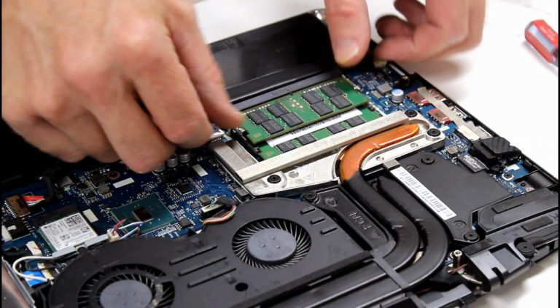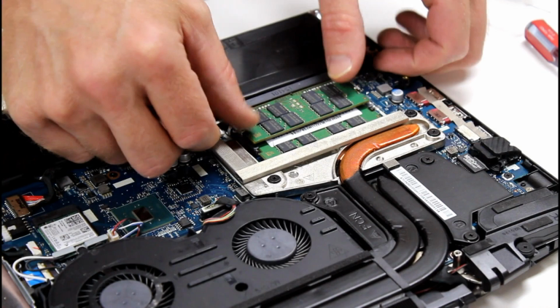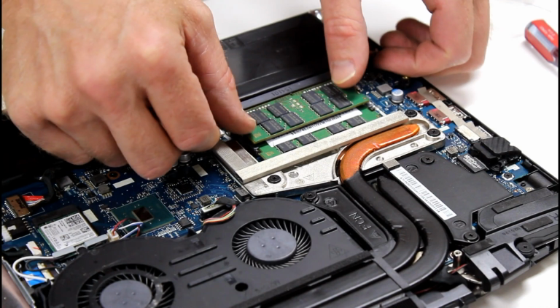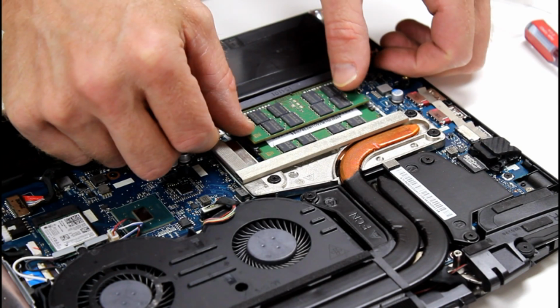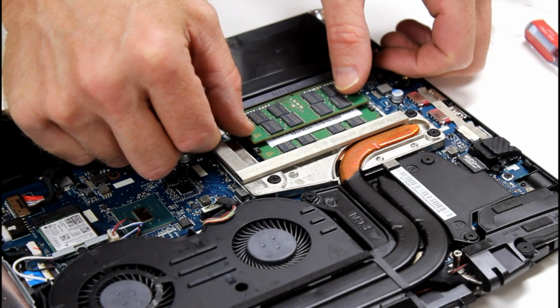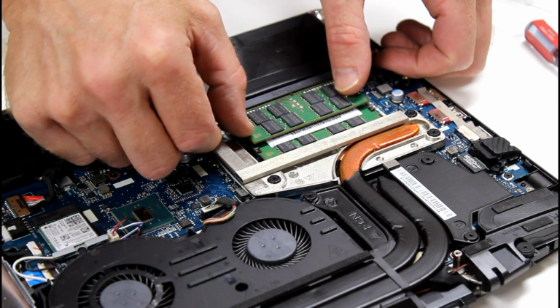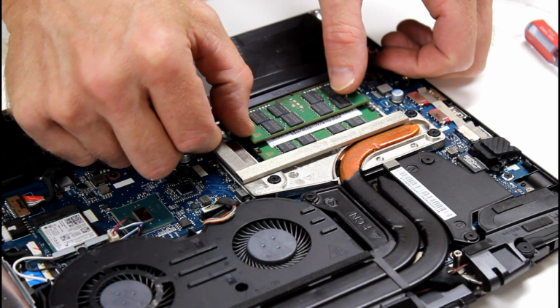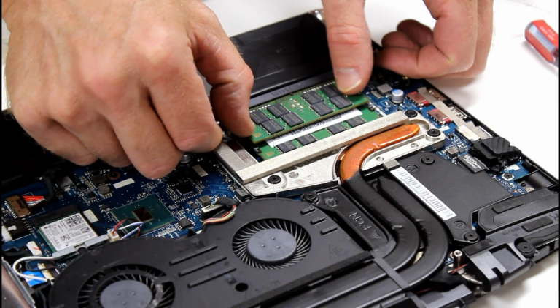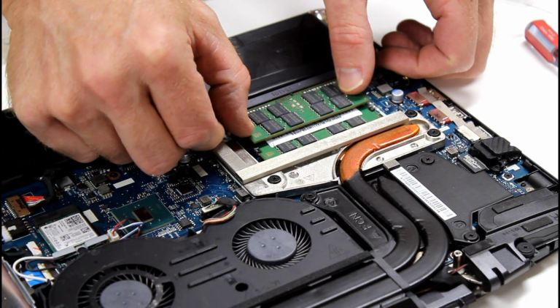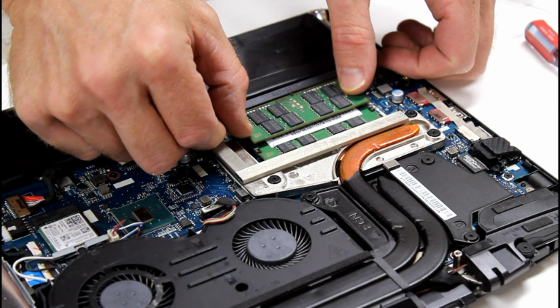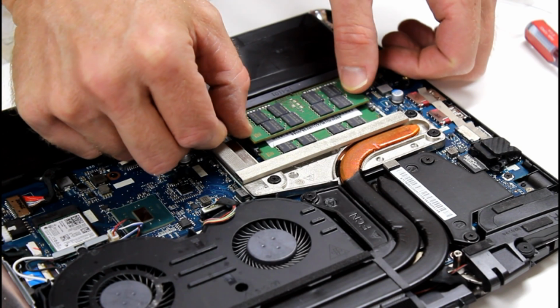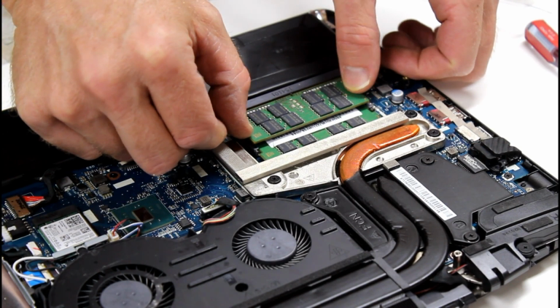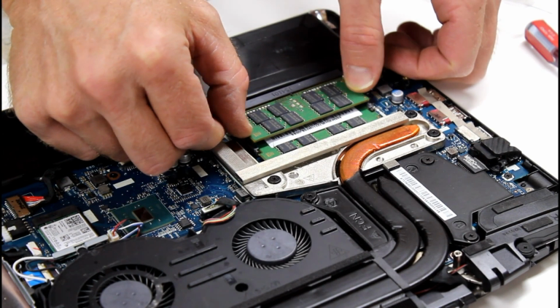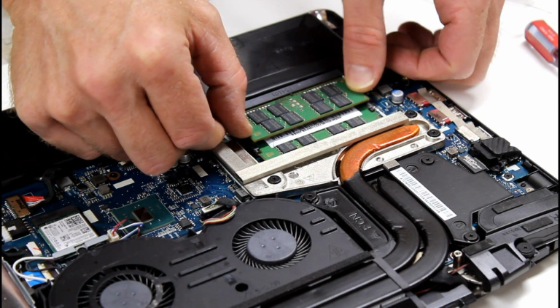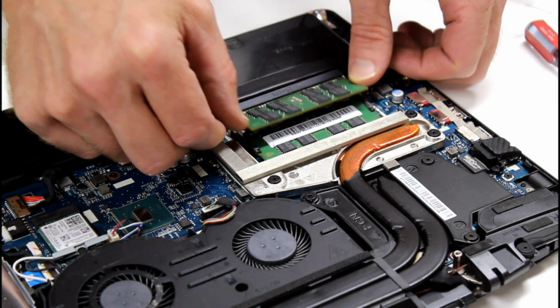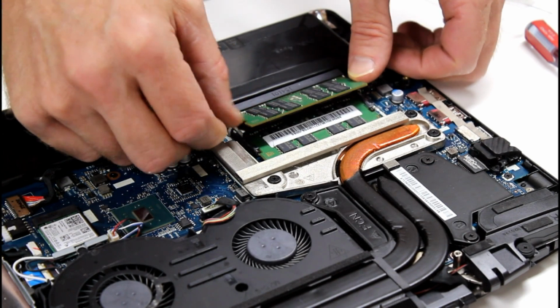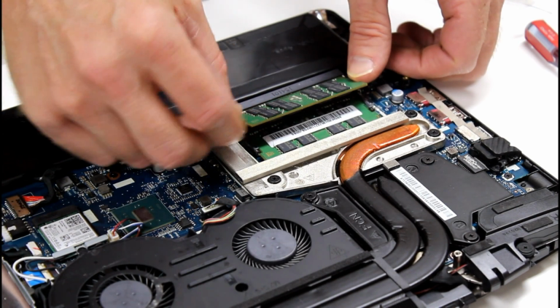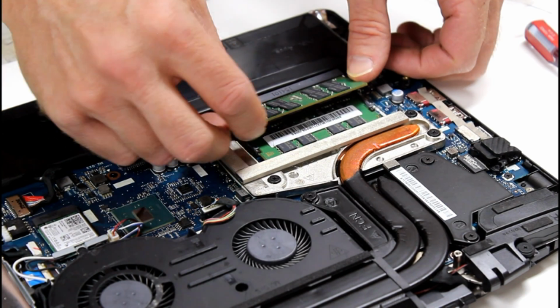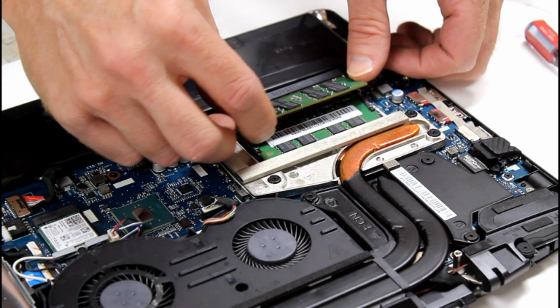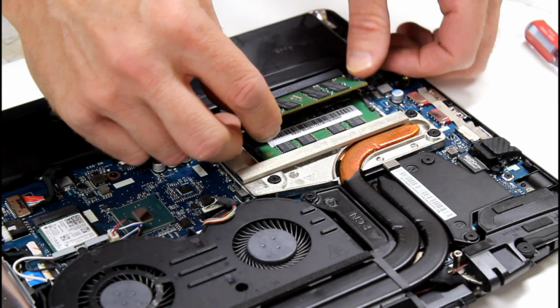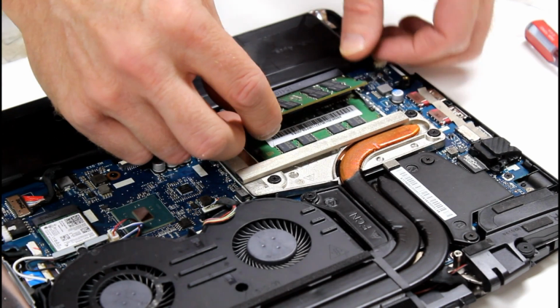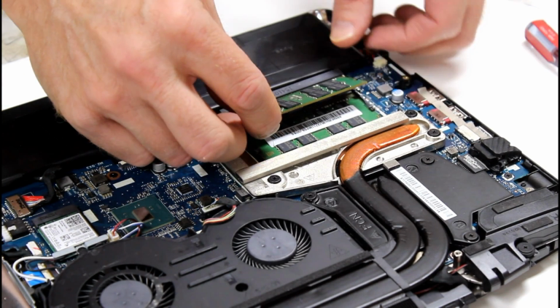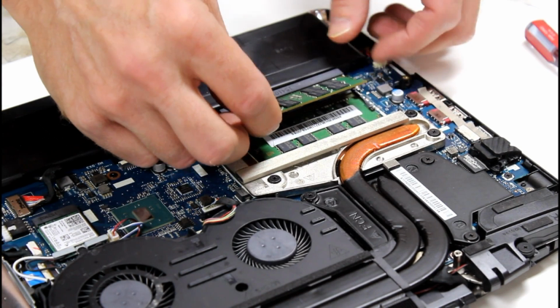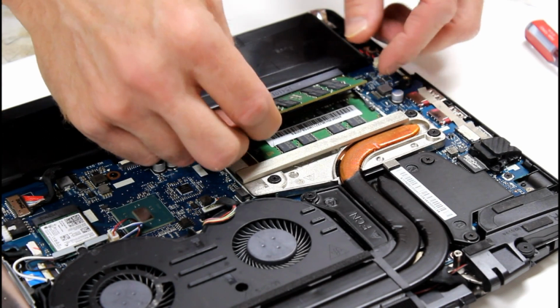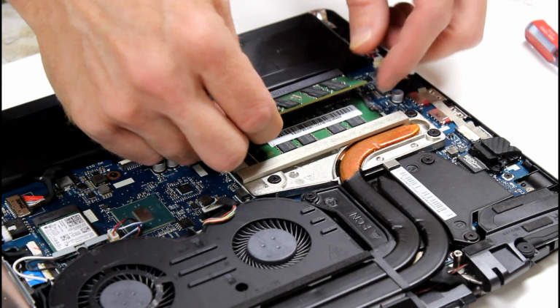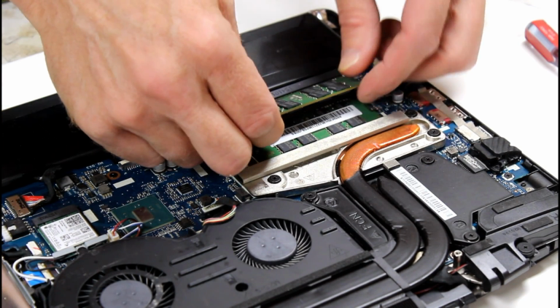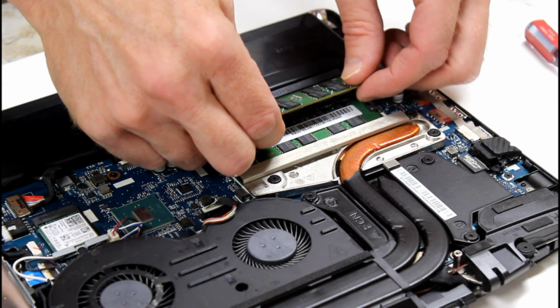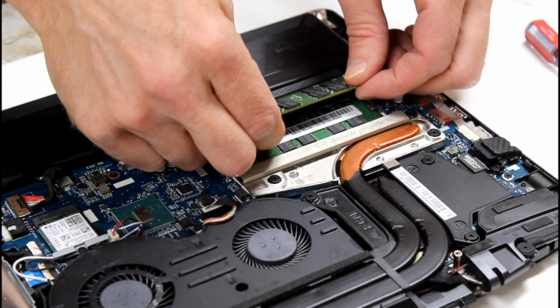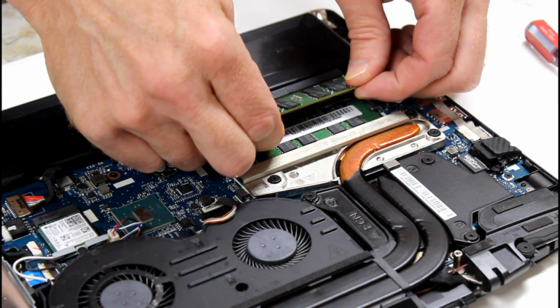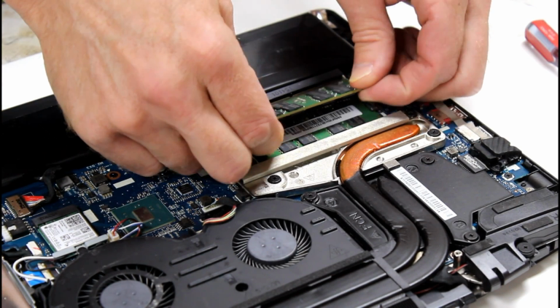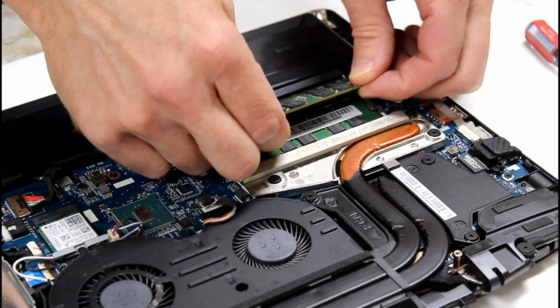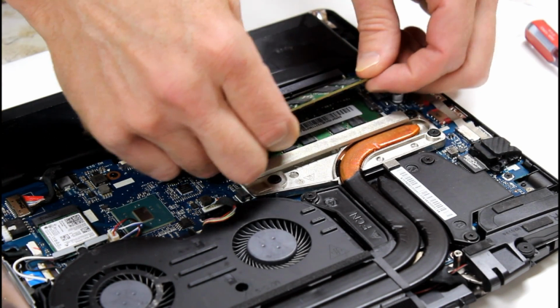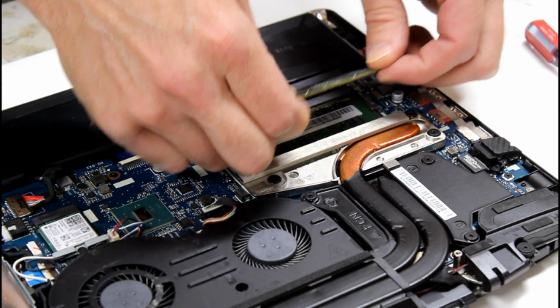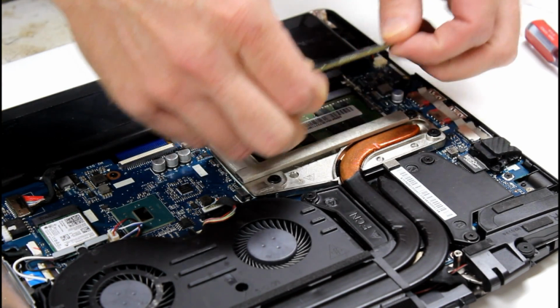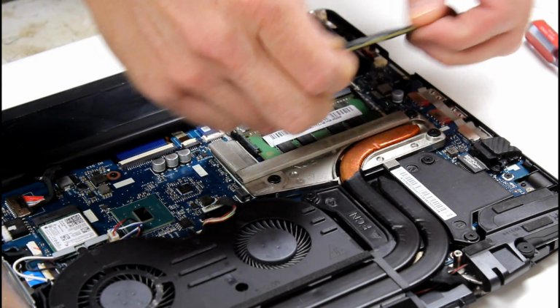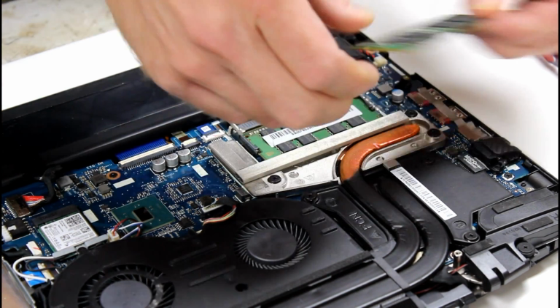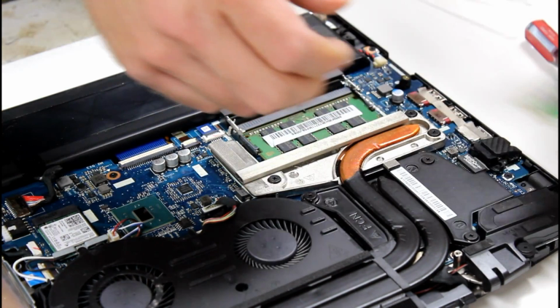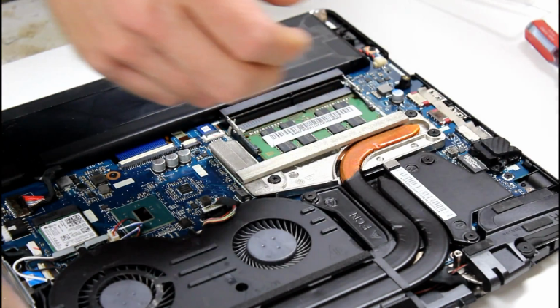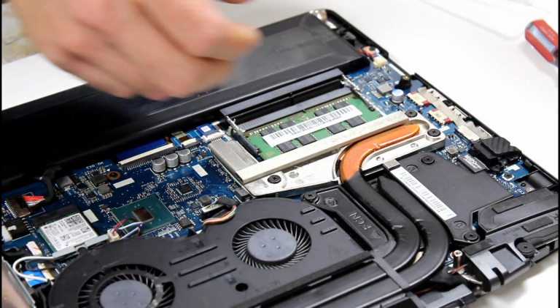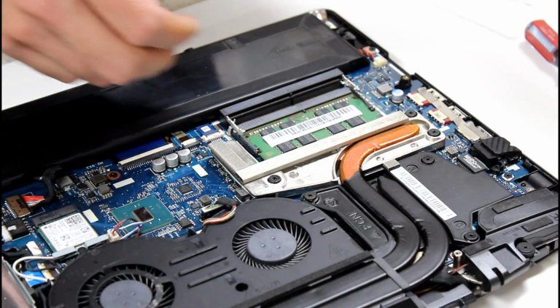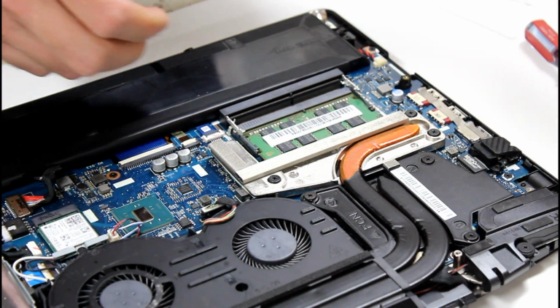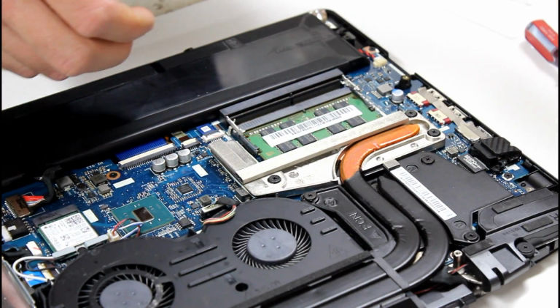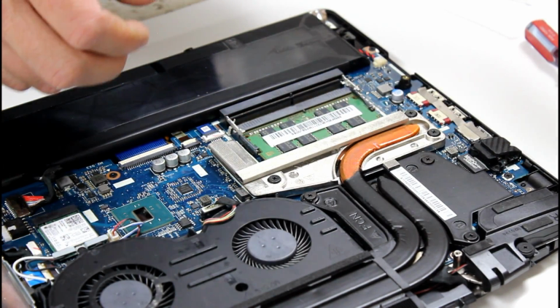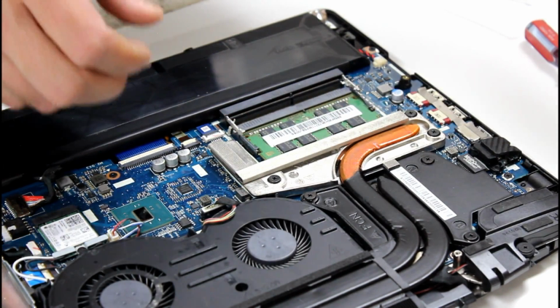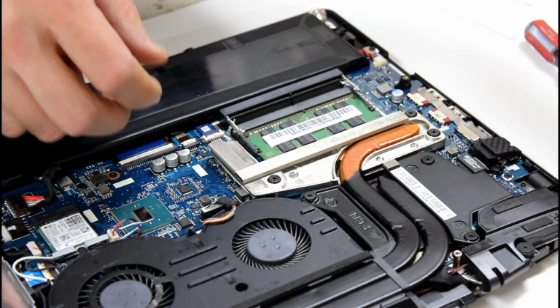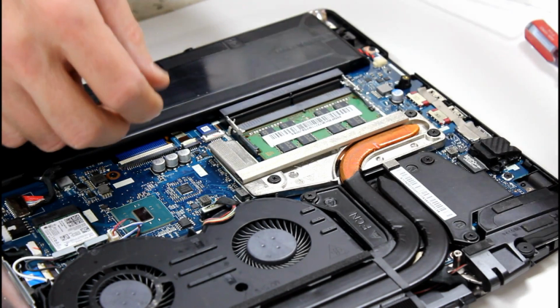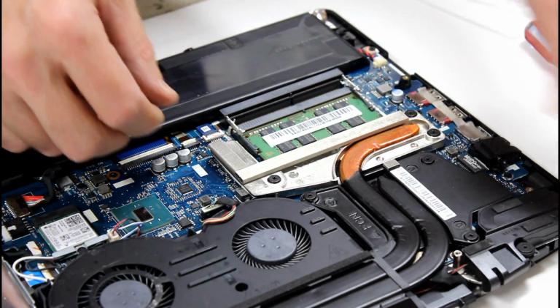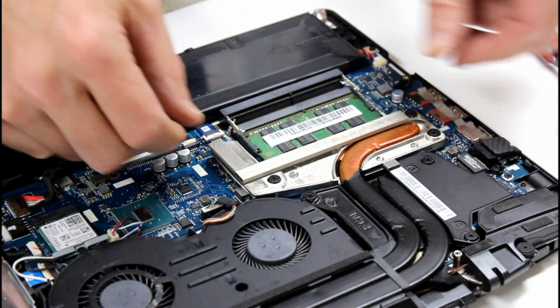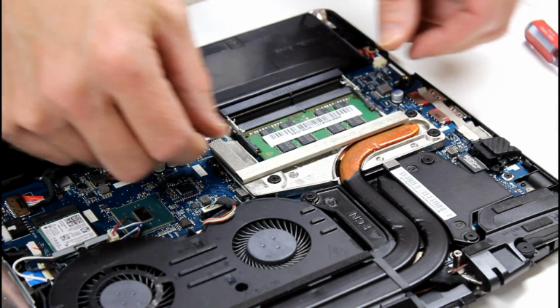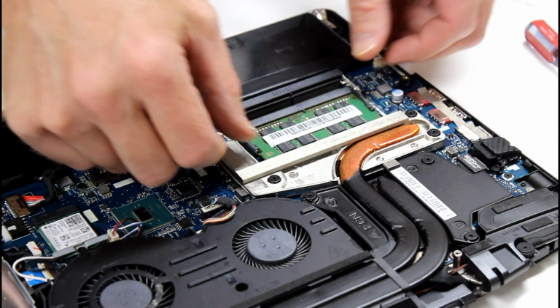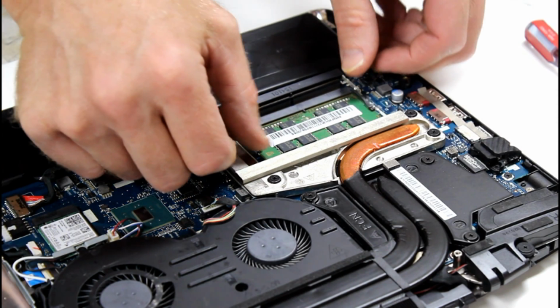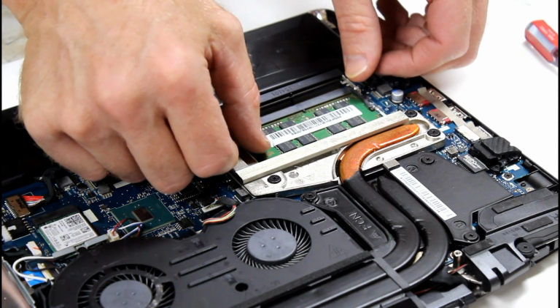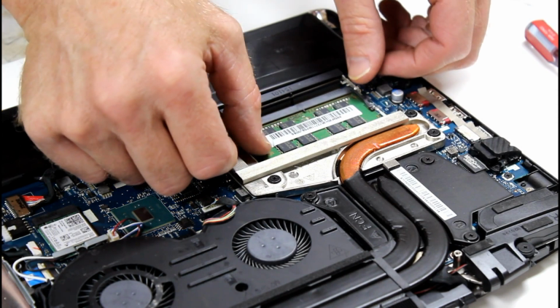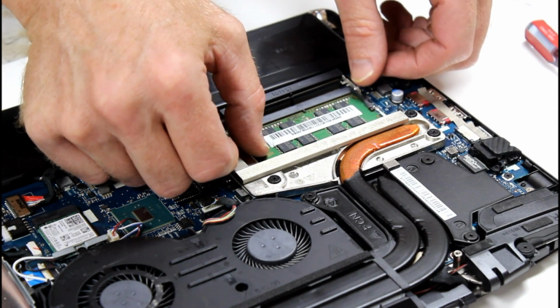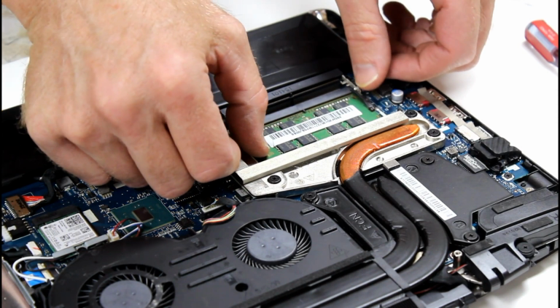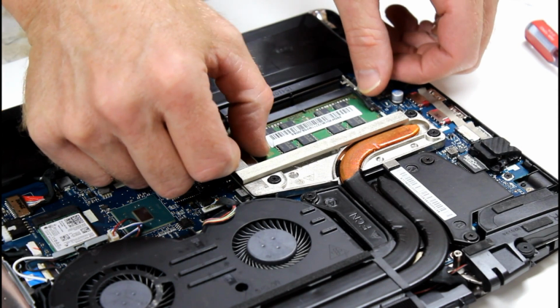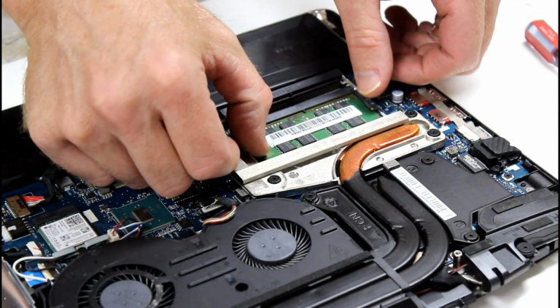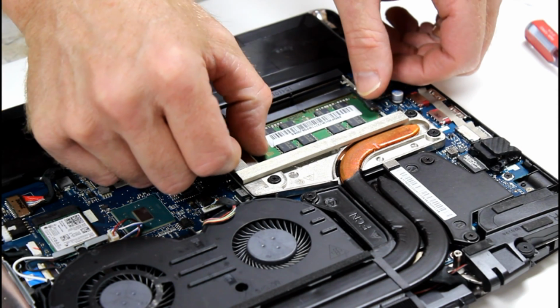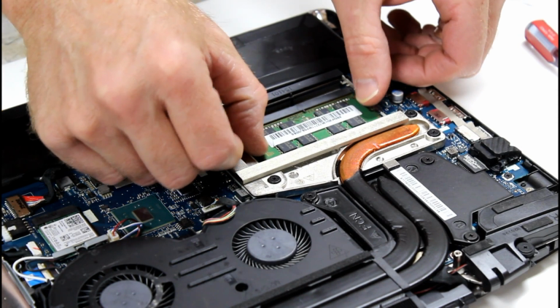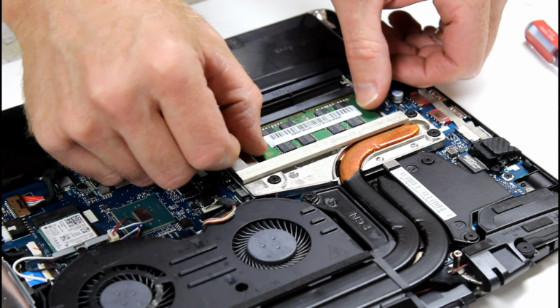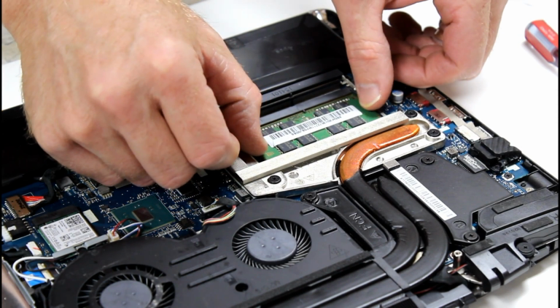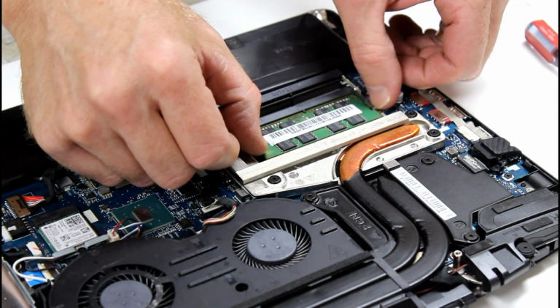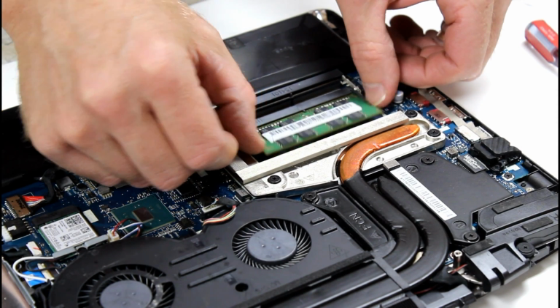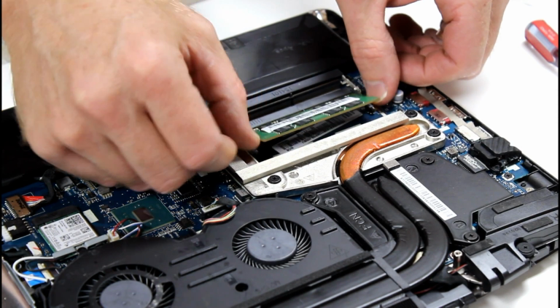Lift up and push back to remove the bottom. To remove the old RAM, there are two tabs you push outward and the RAM will pop up at a 45 degree angle, then you can remove it.